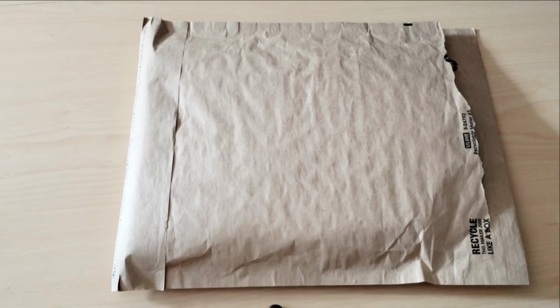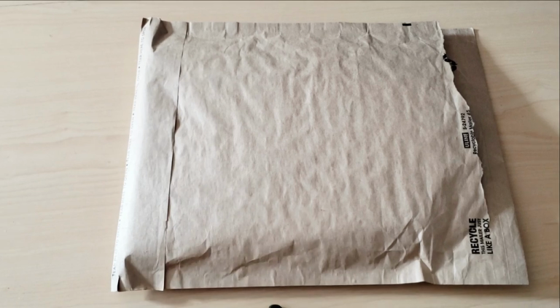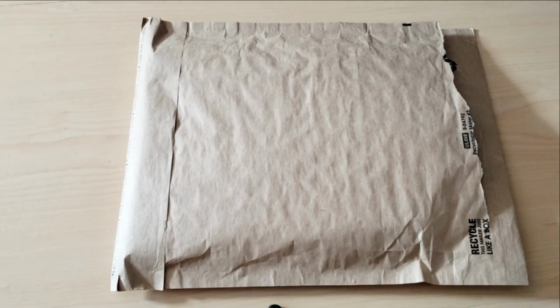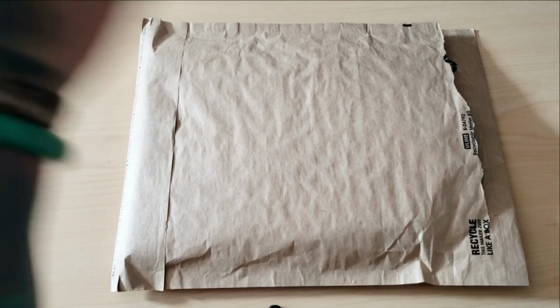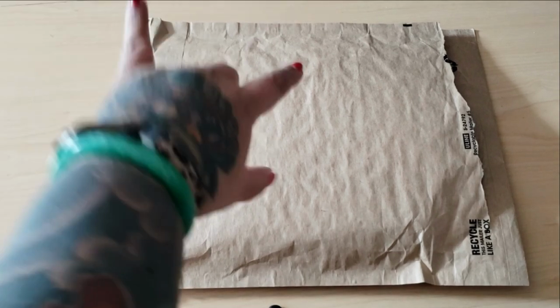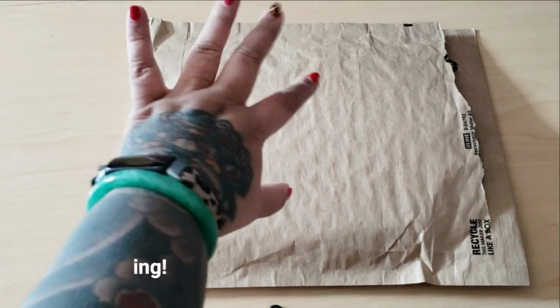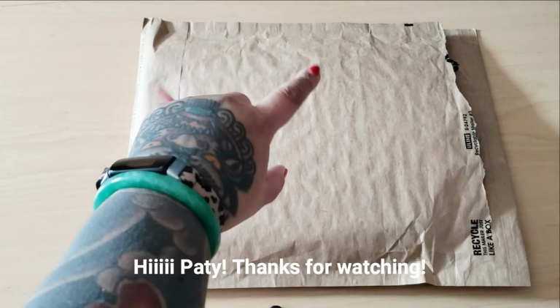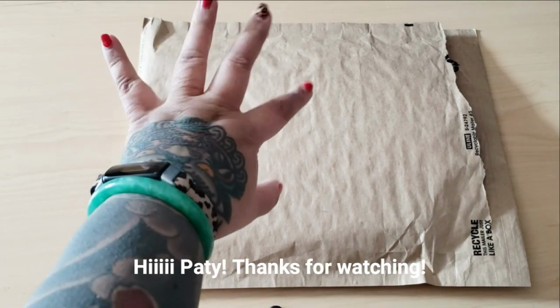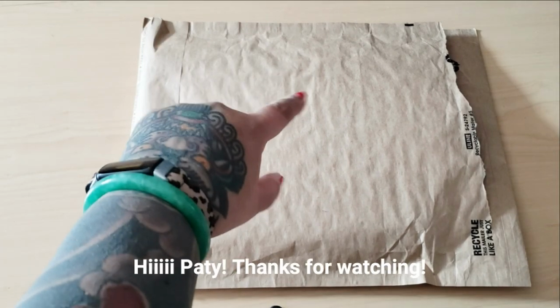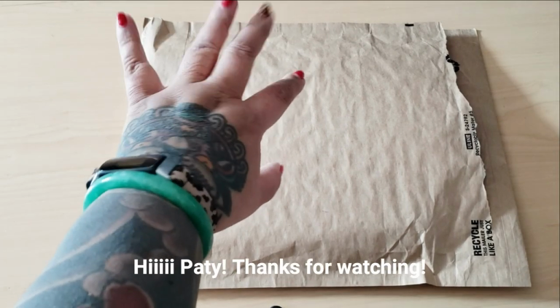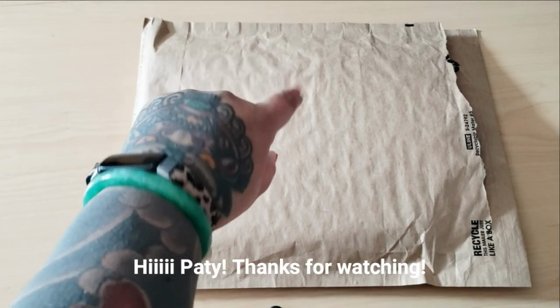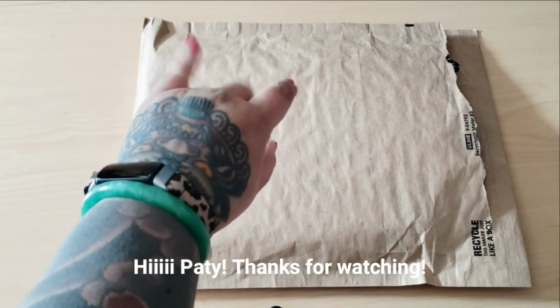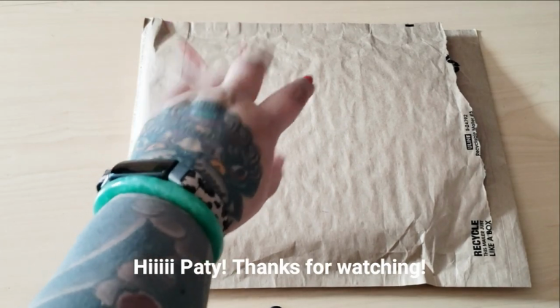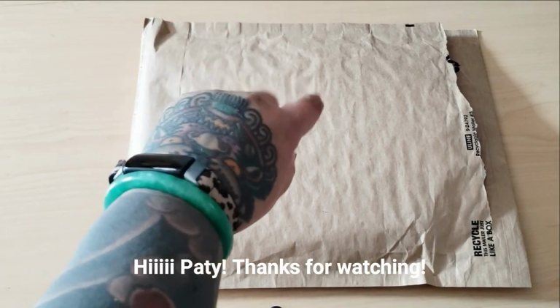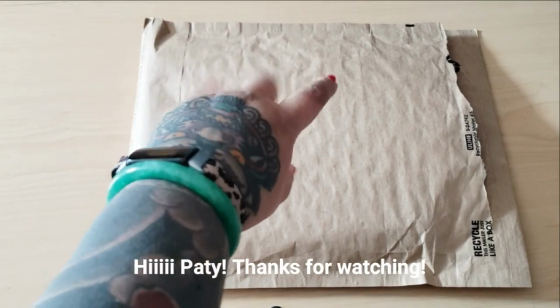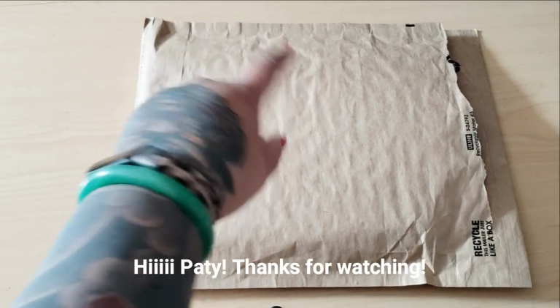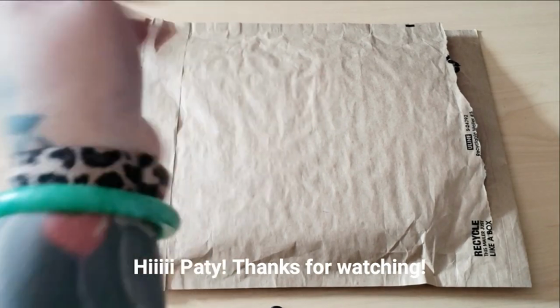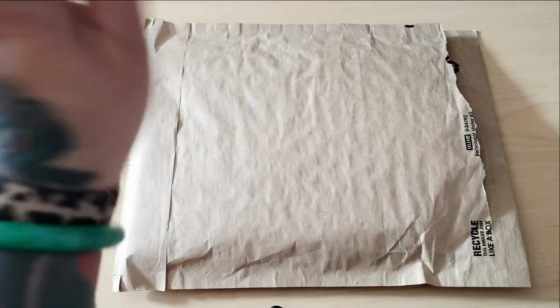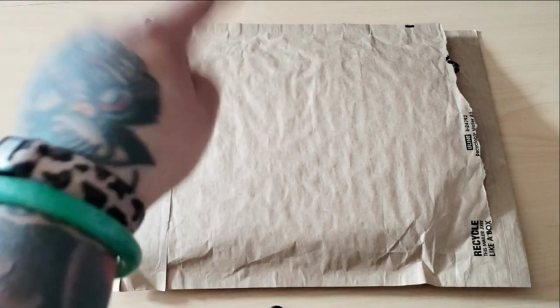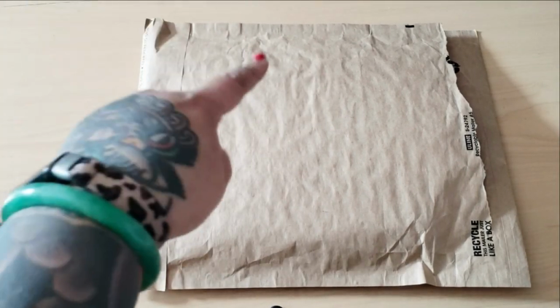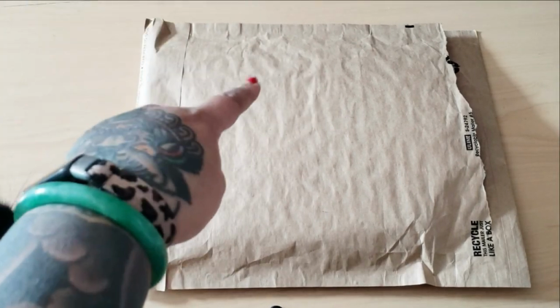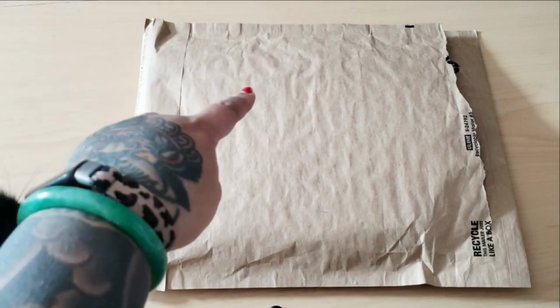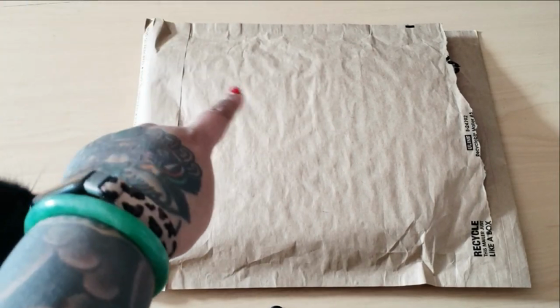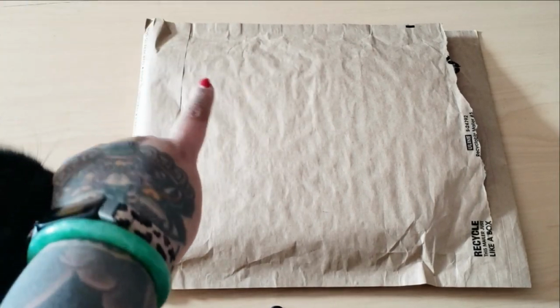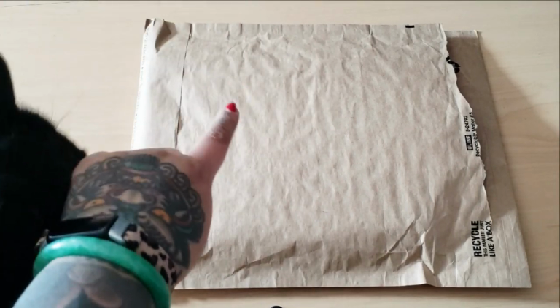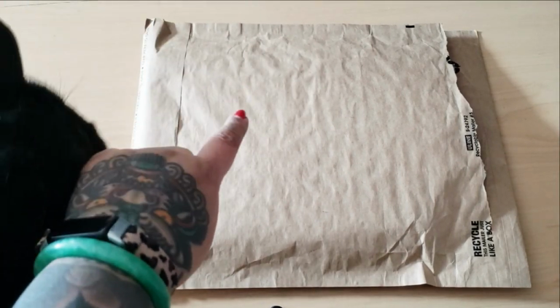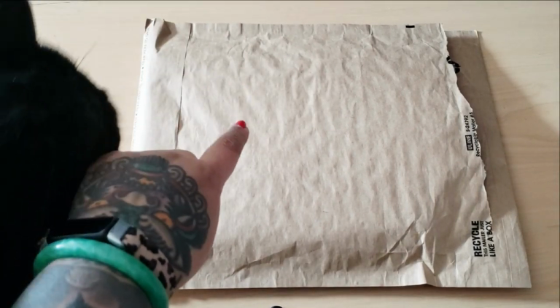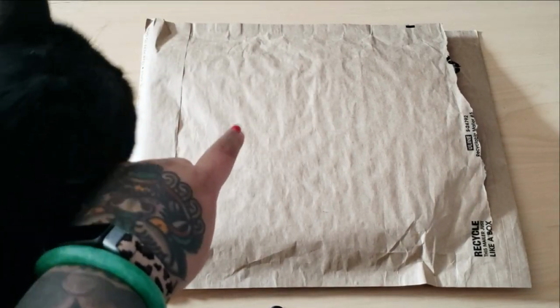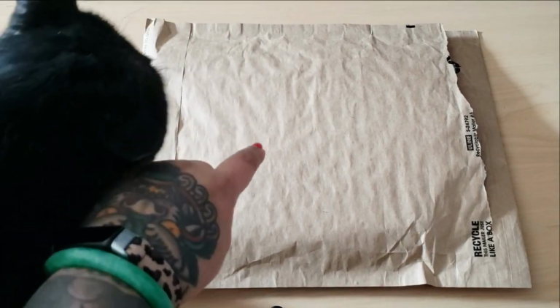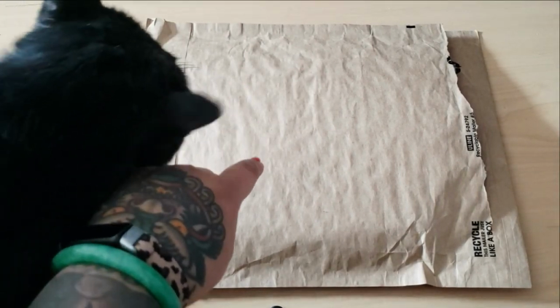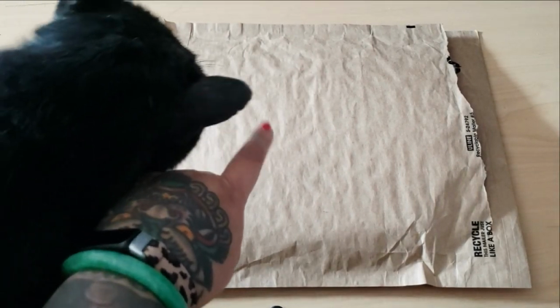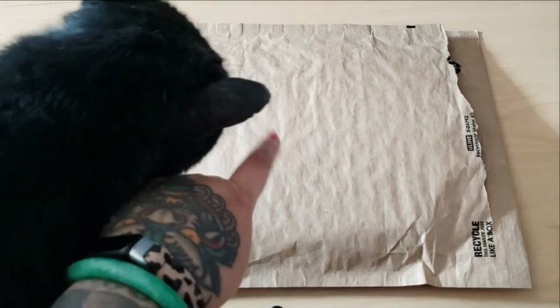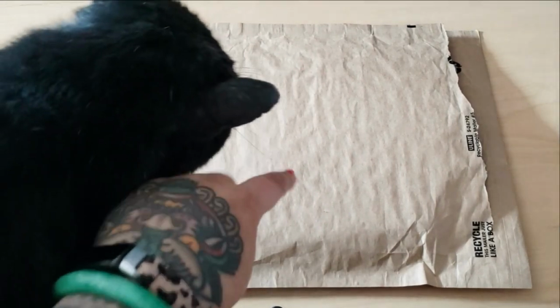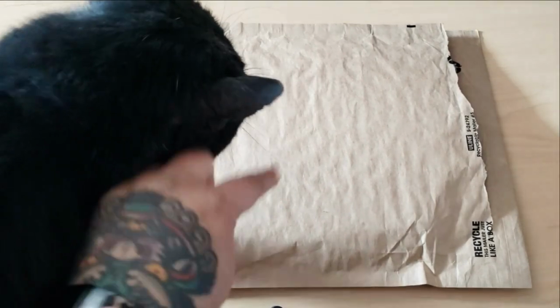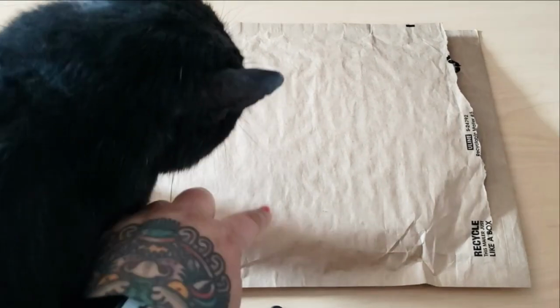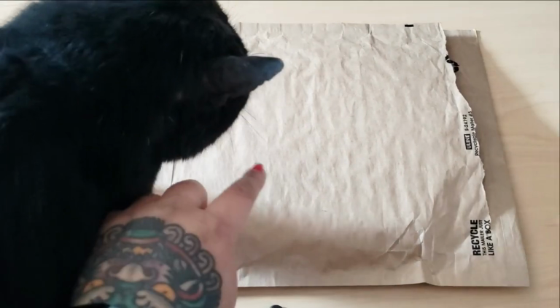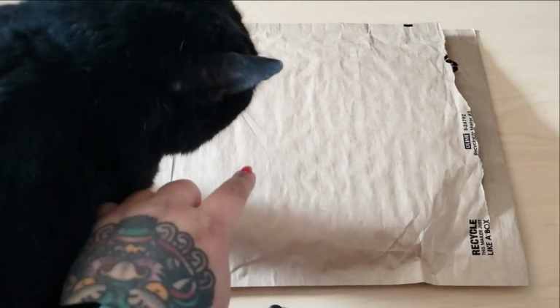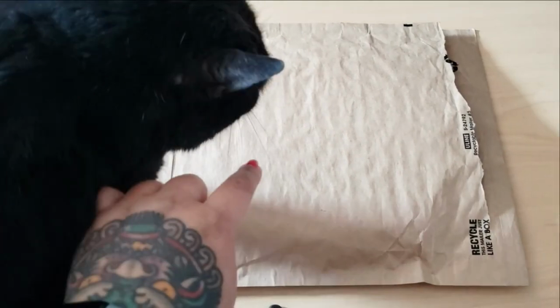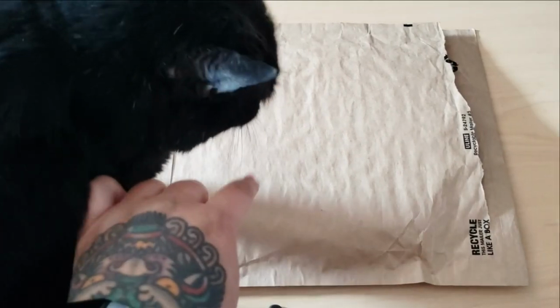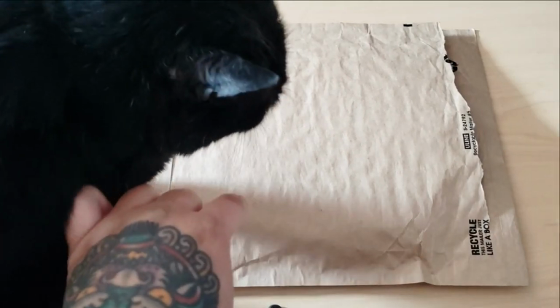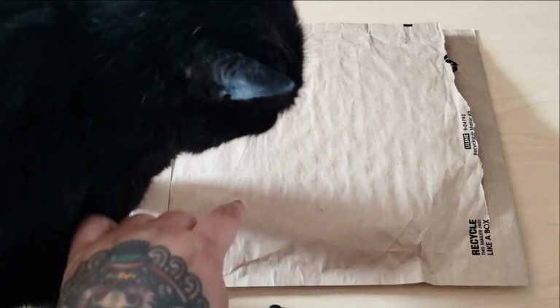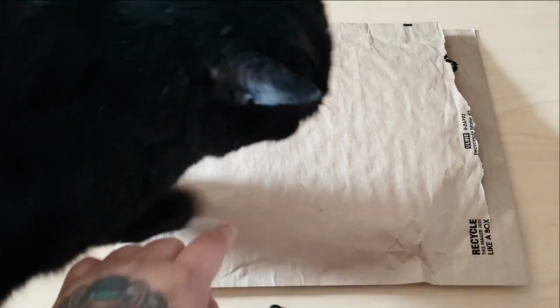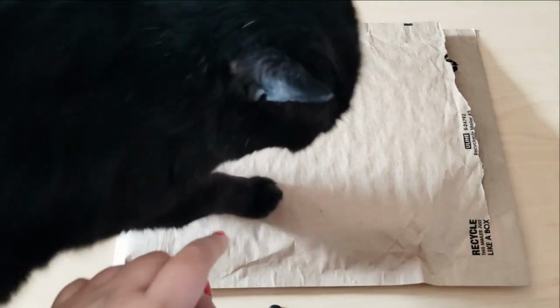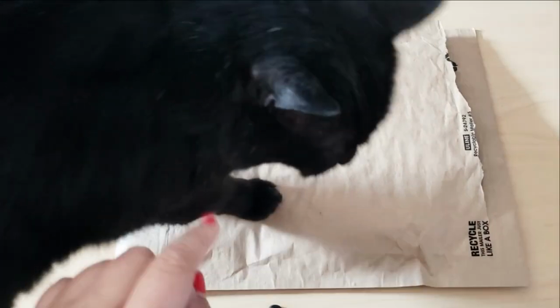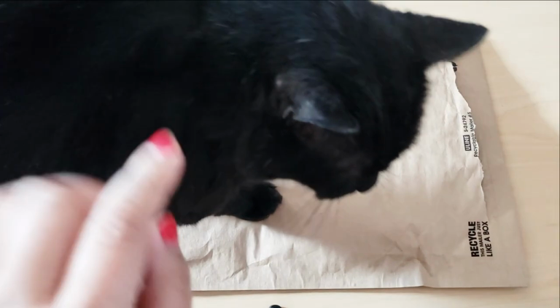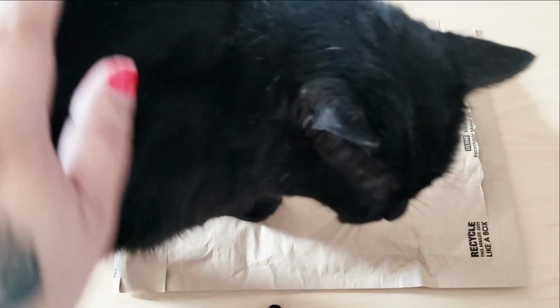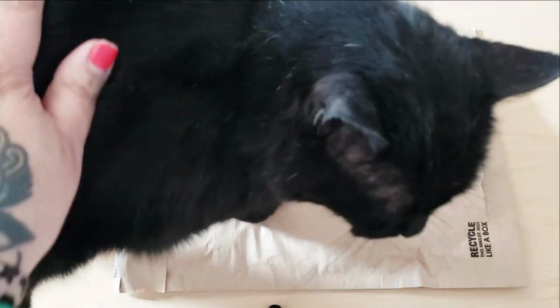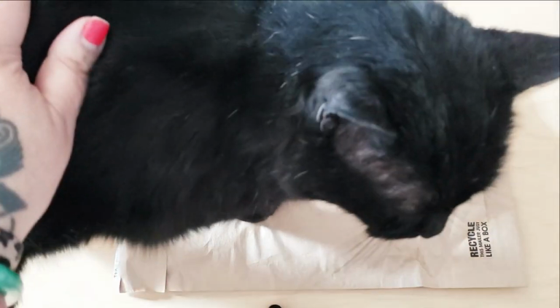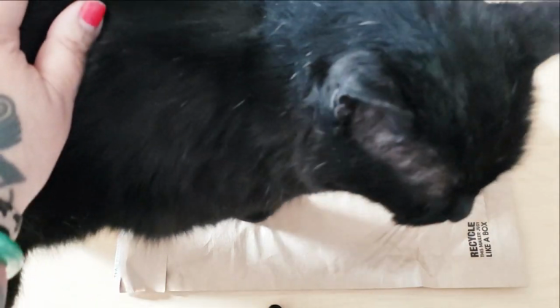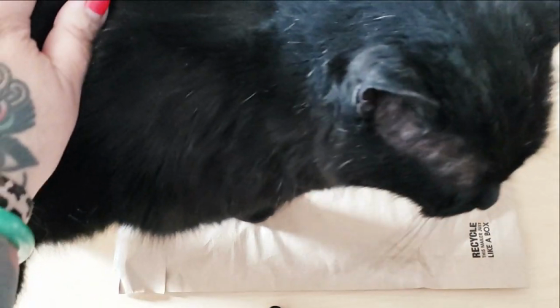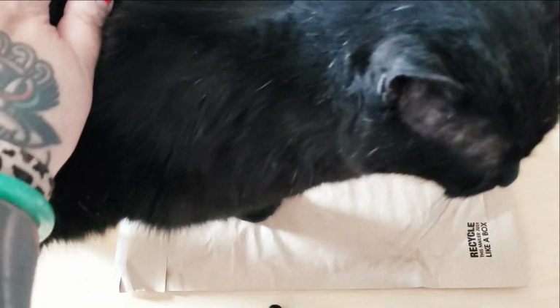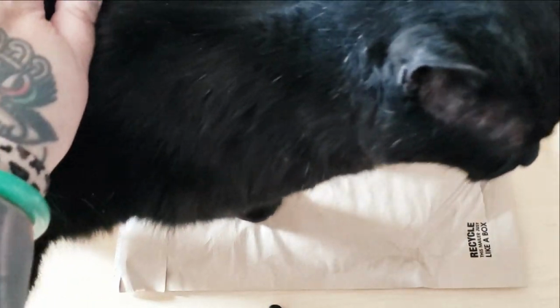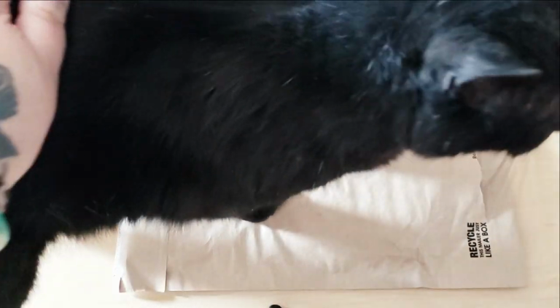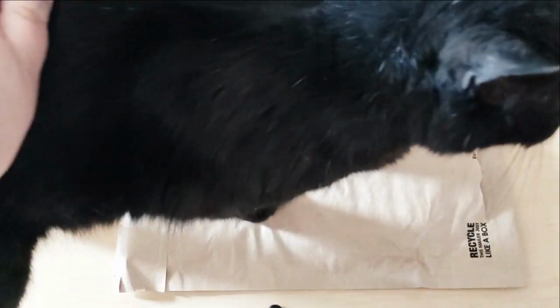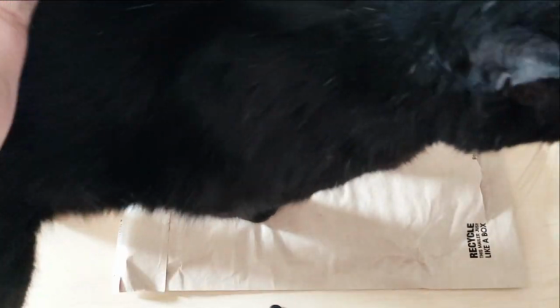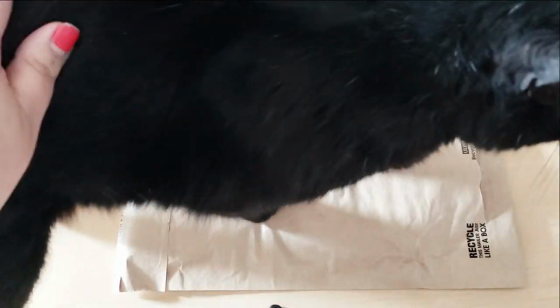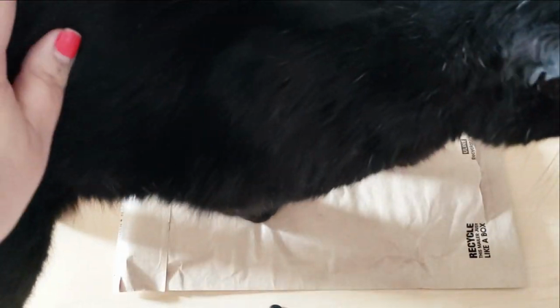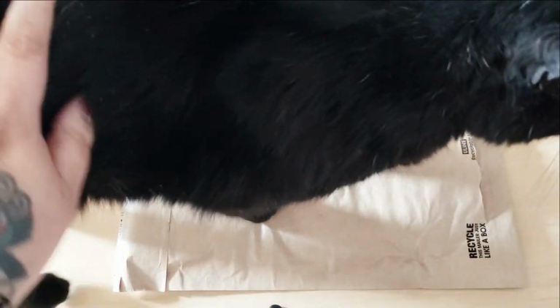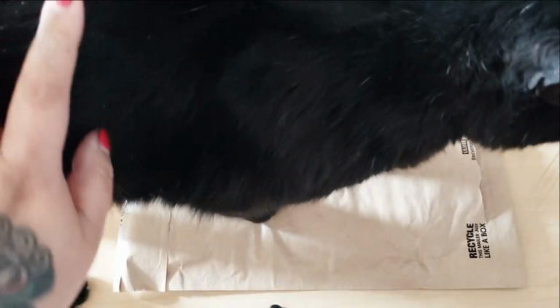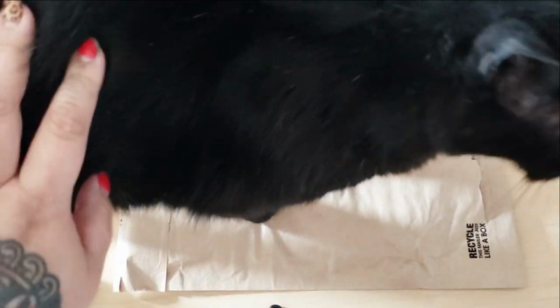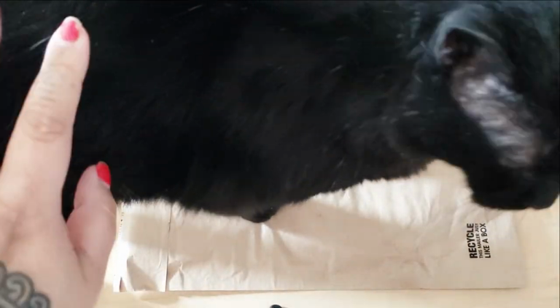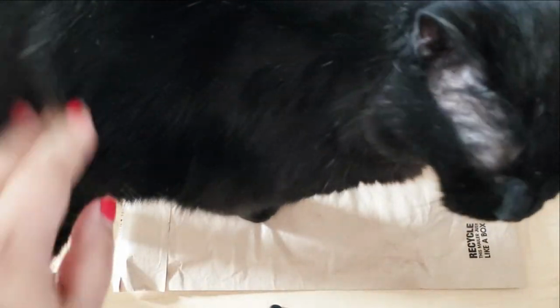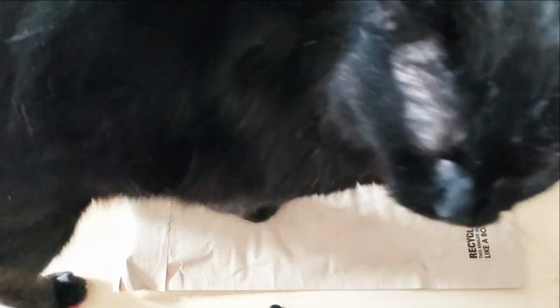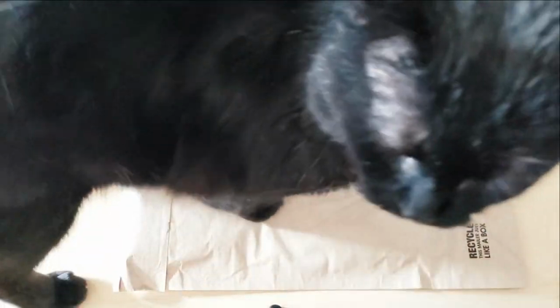Hi gorgeous patty faces! Today I'm doing a very exciting unboxing from Oraloa. This is Scruffy. He's here to help me, apparently.